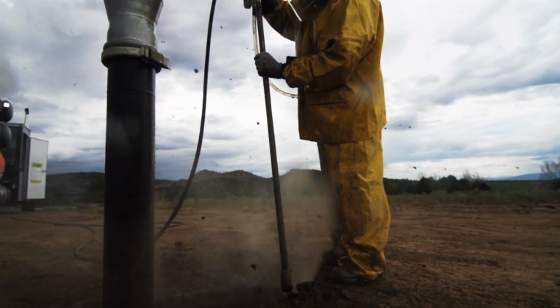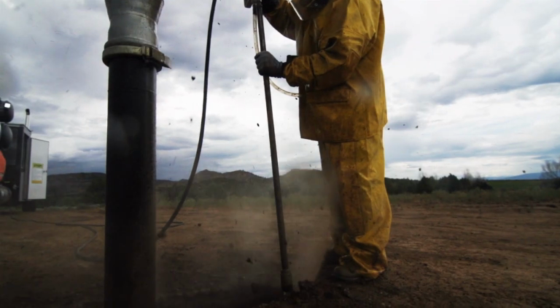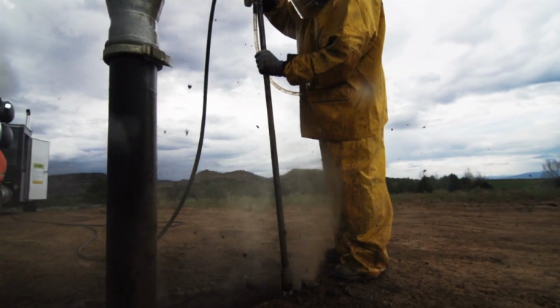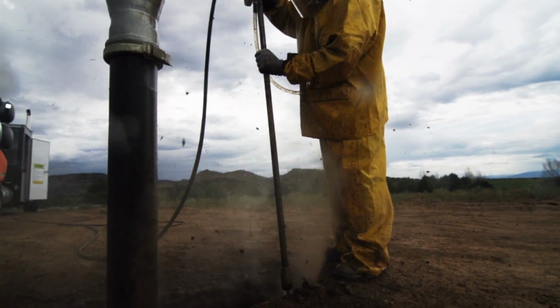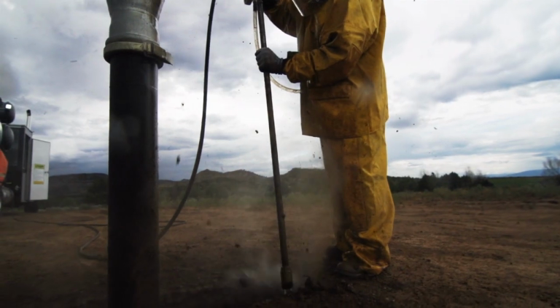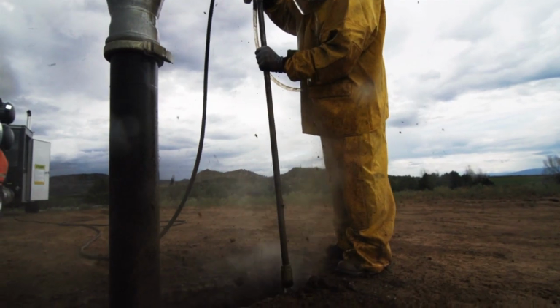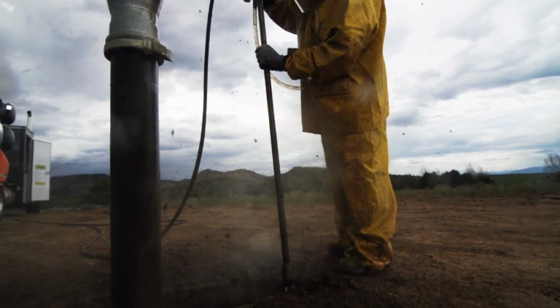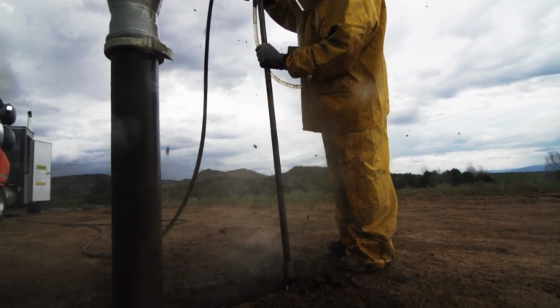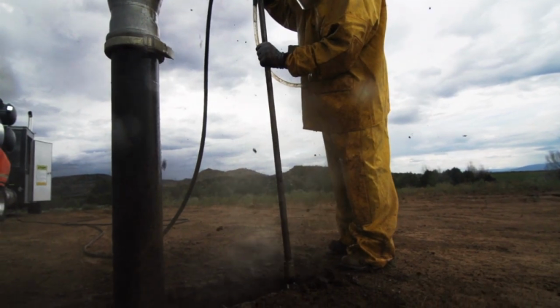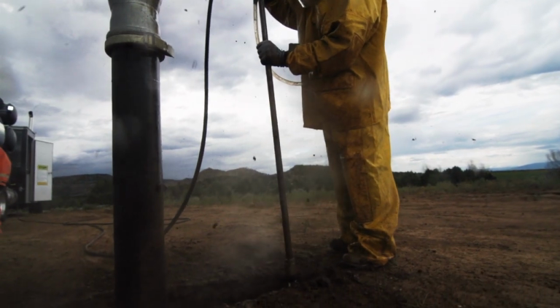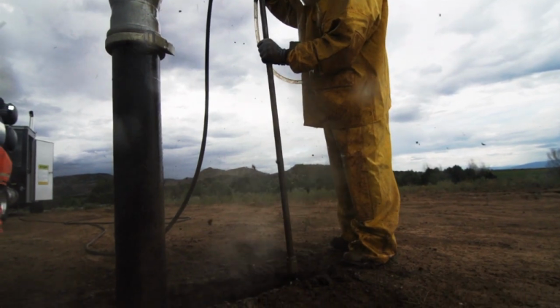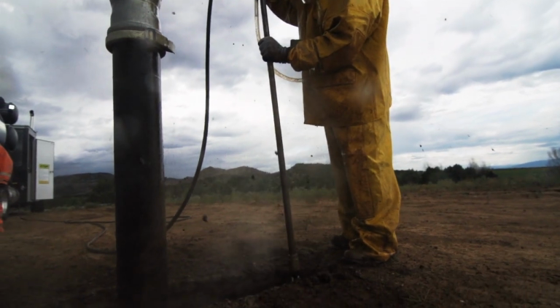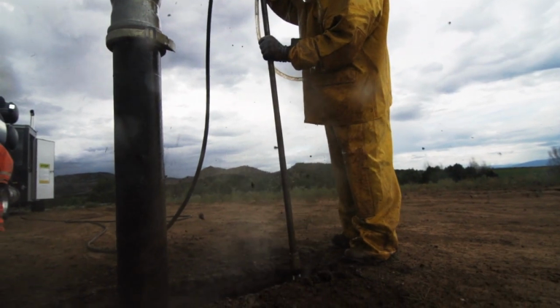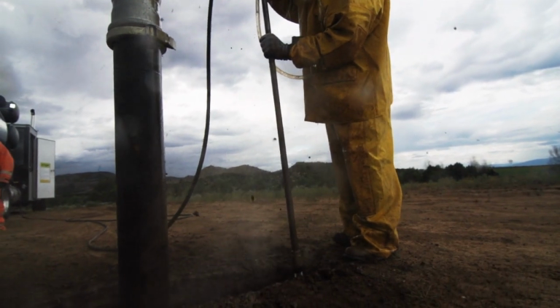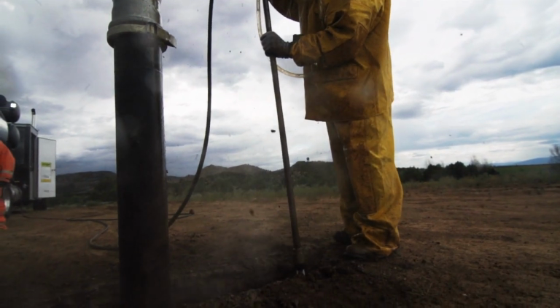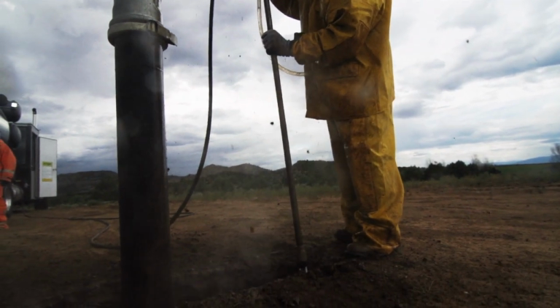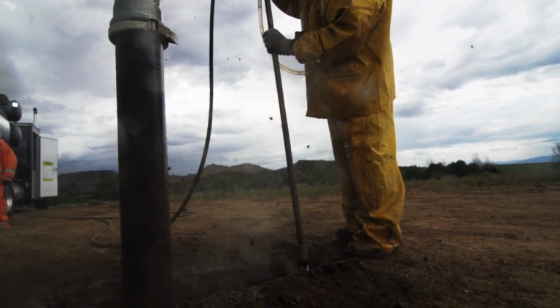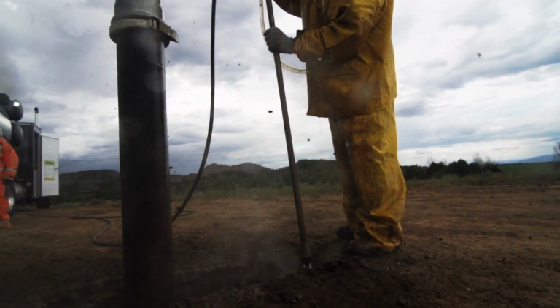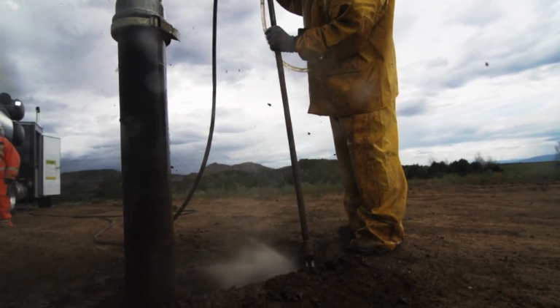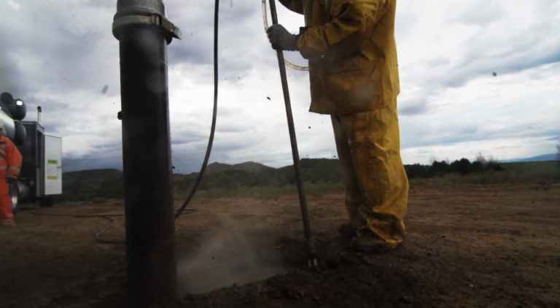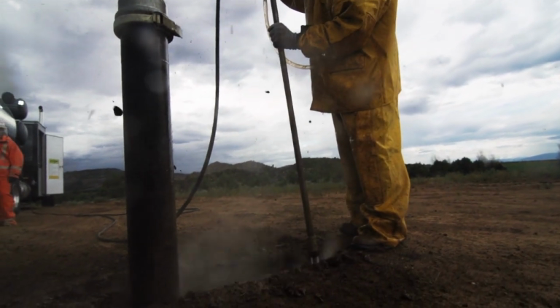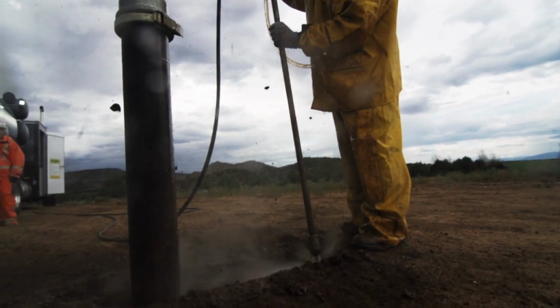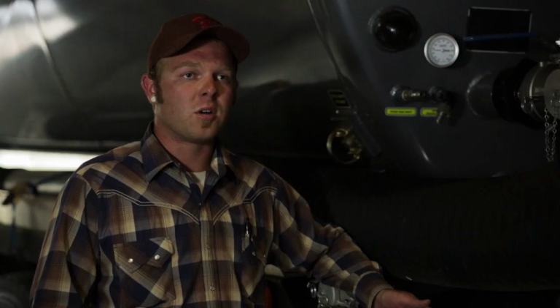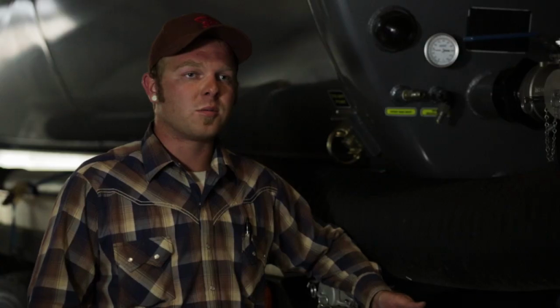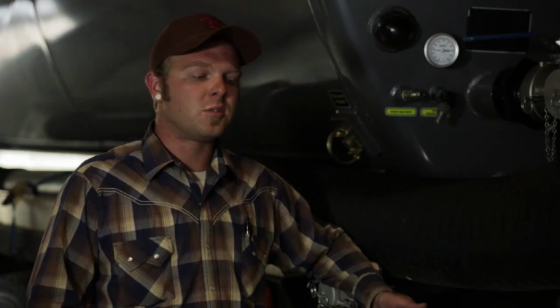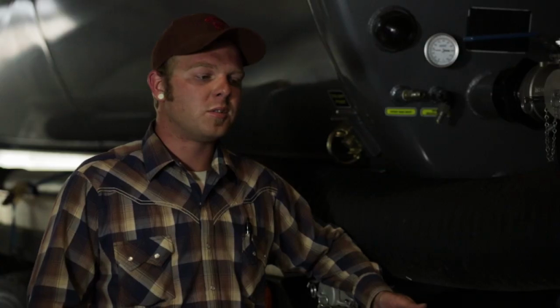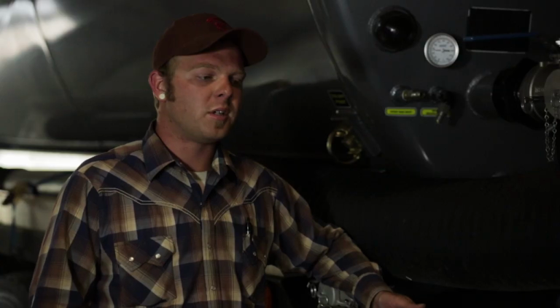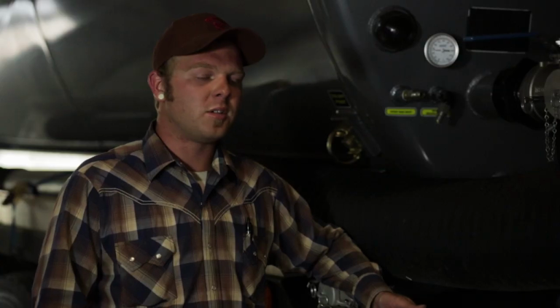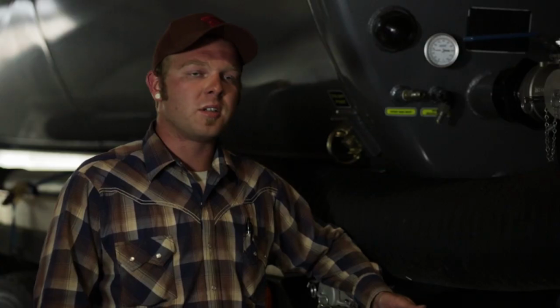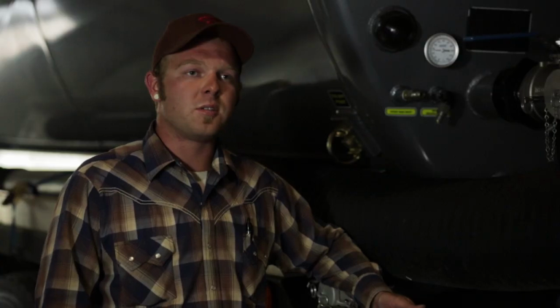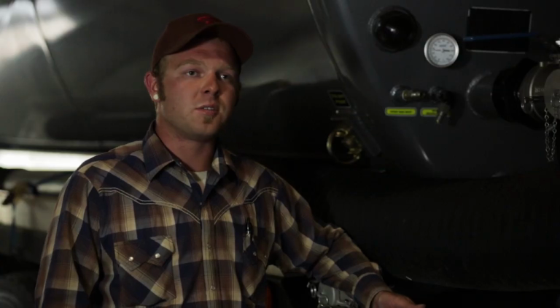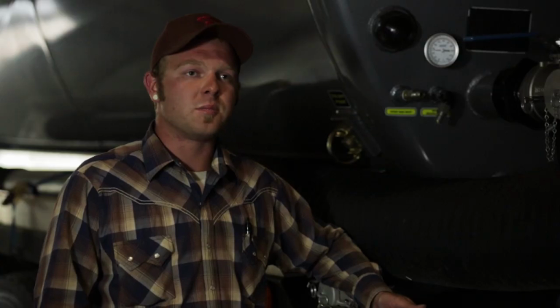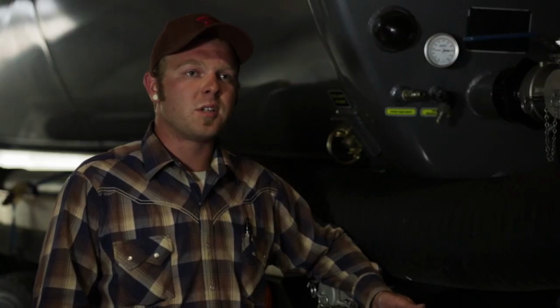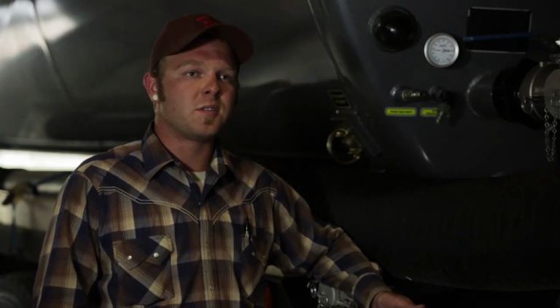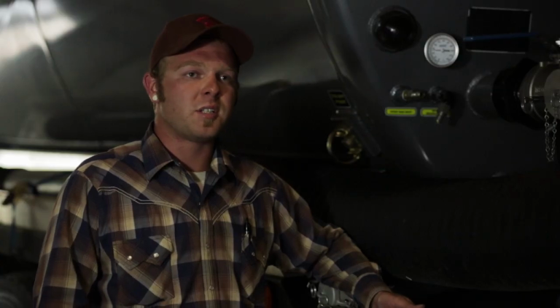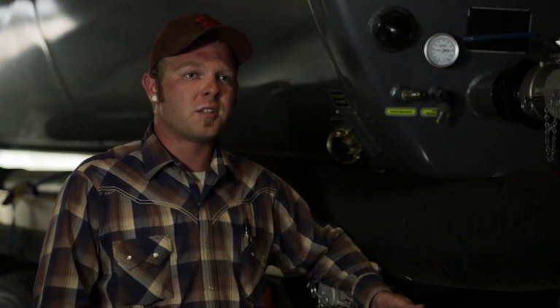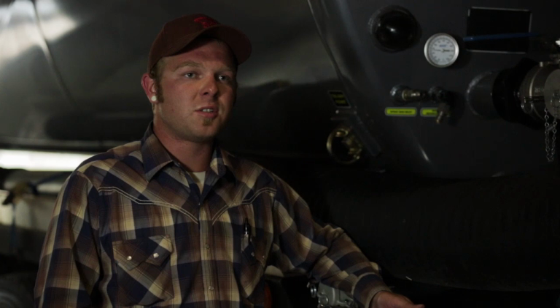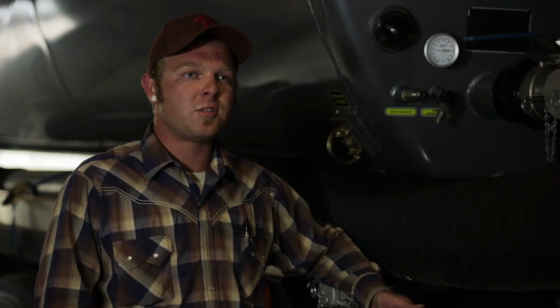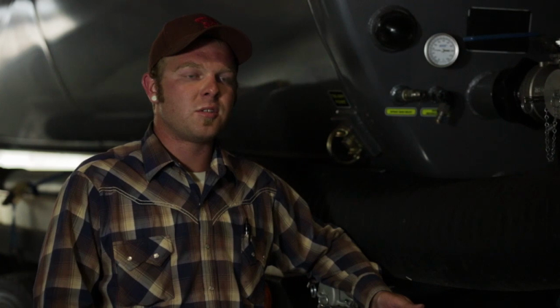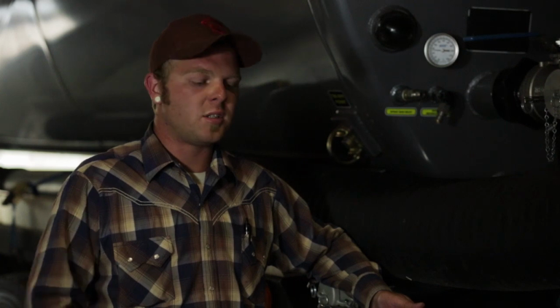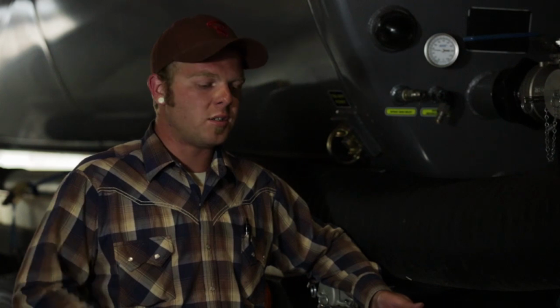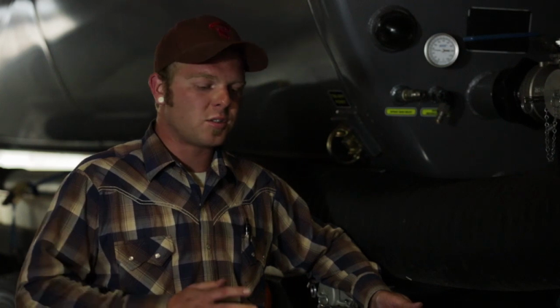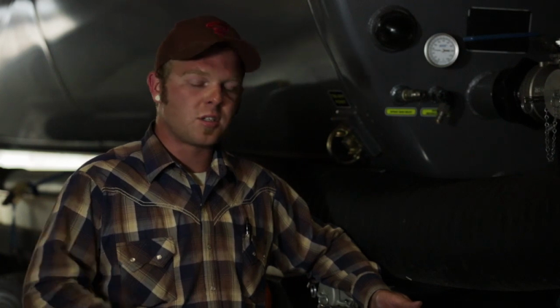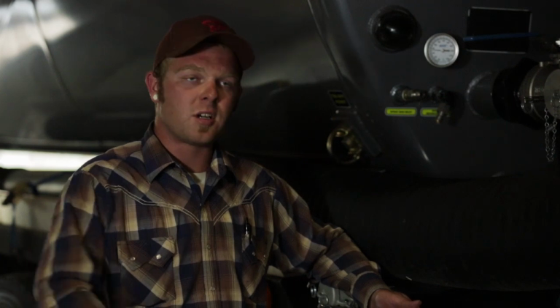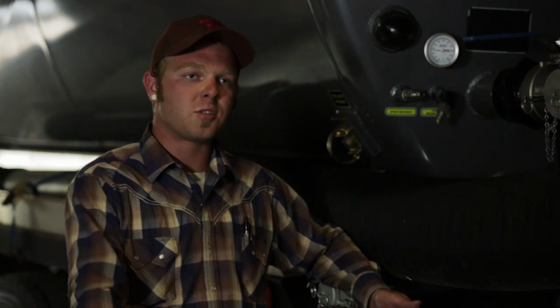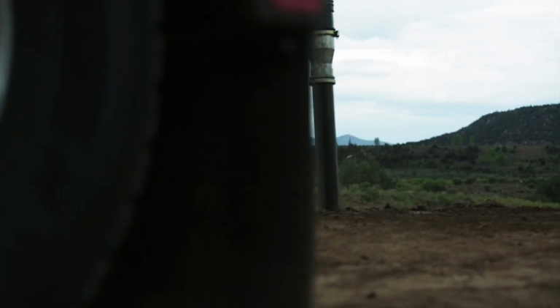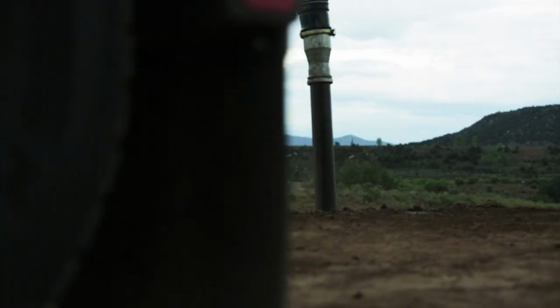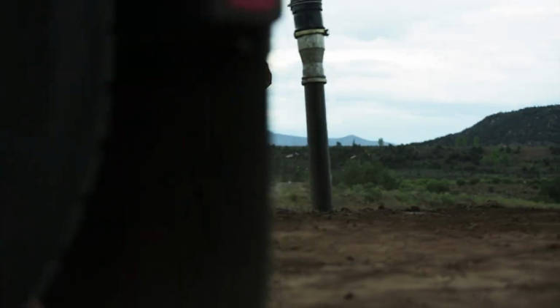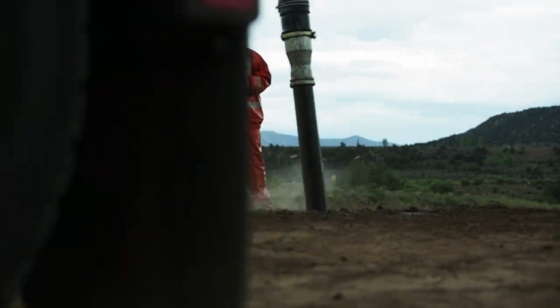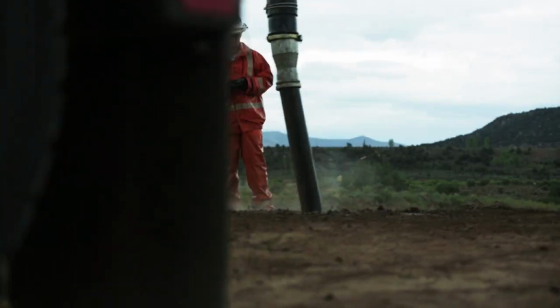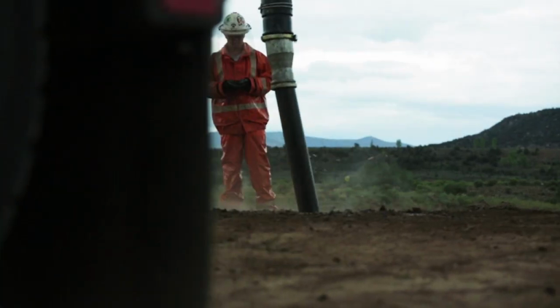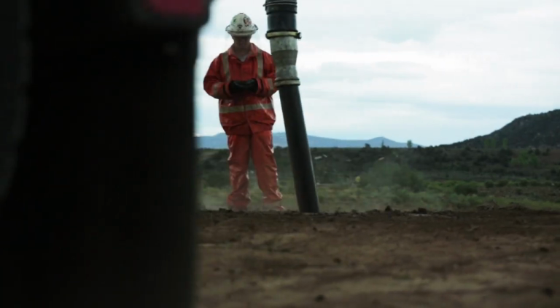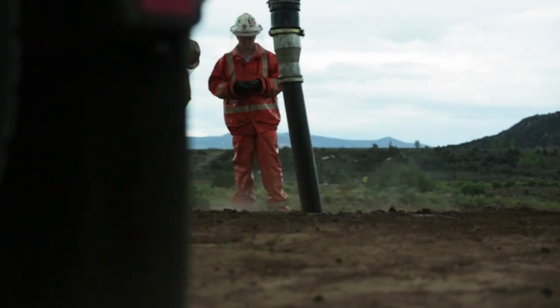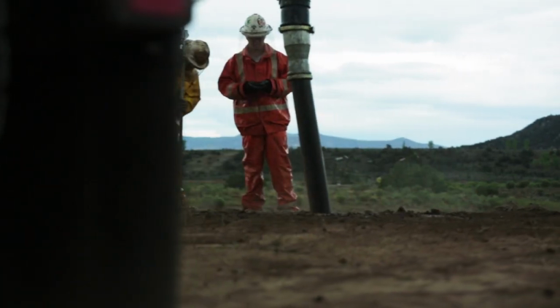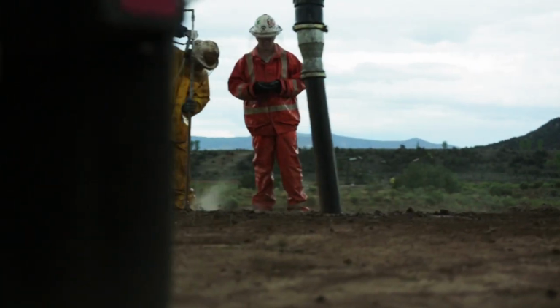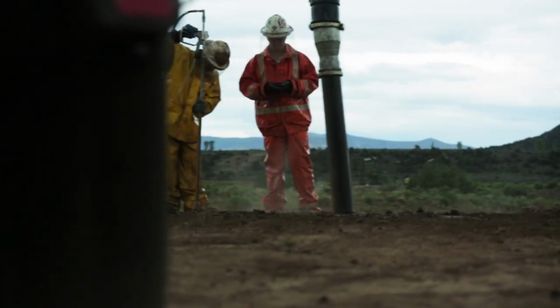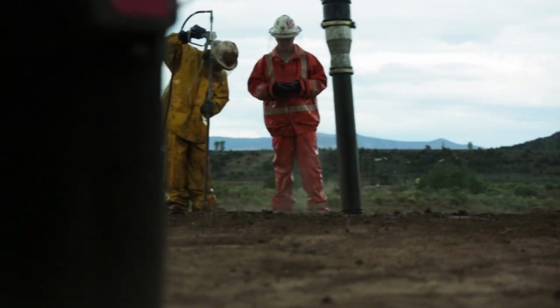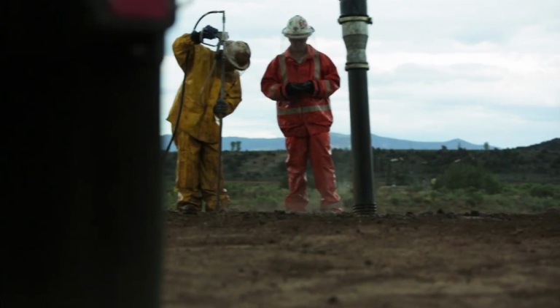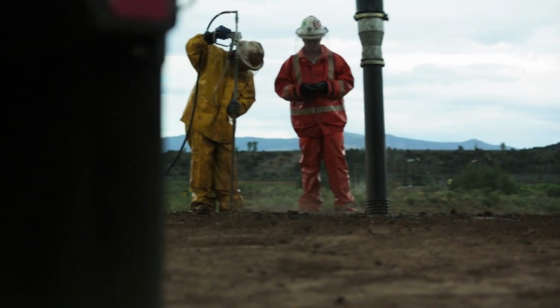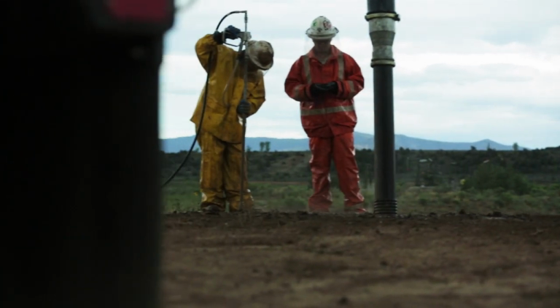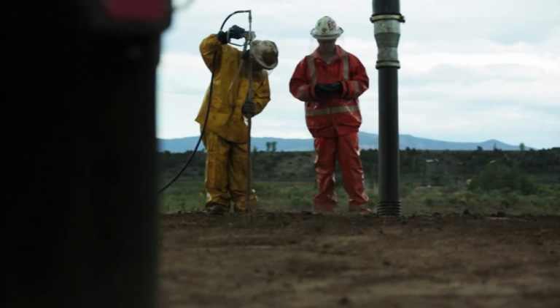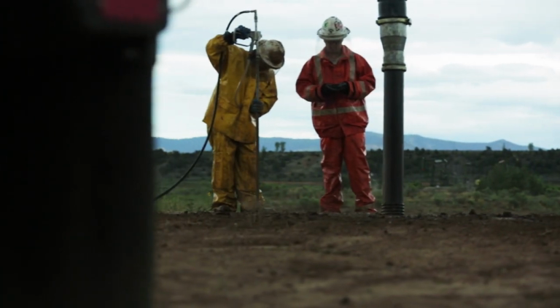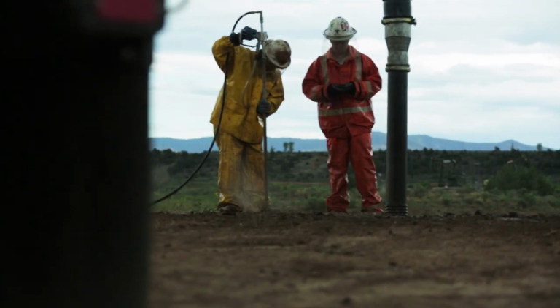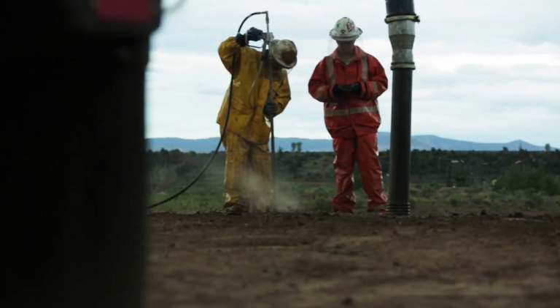This truck's incredible. The water pressure is remarkable. Like you get through some tough sandstone and it just cuts right through it. Blows all the other trucks away.